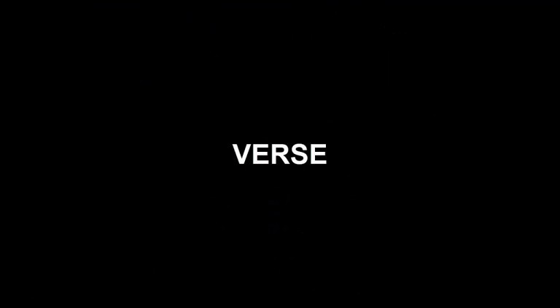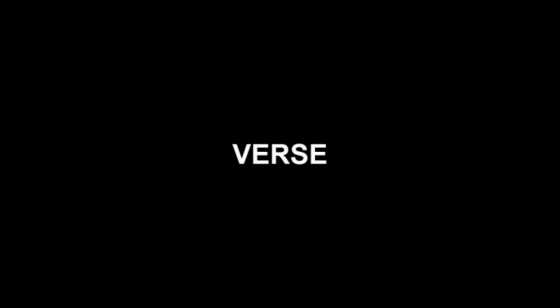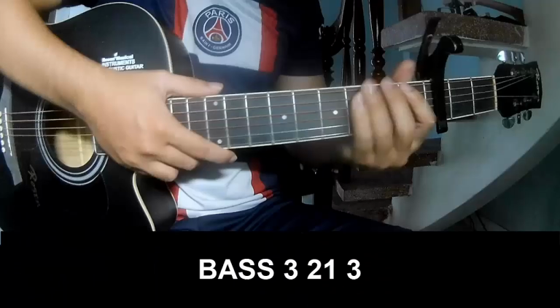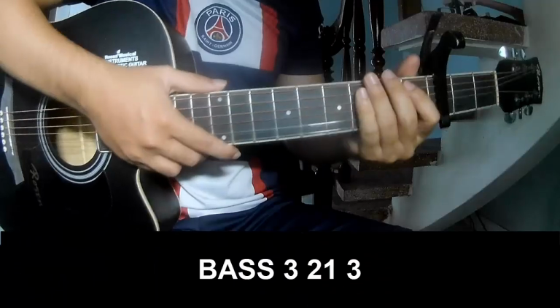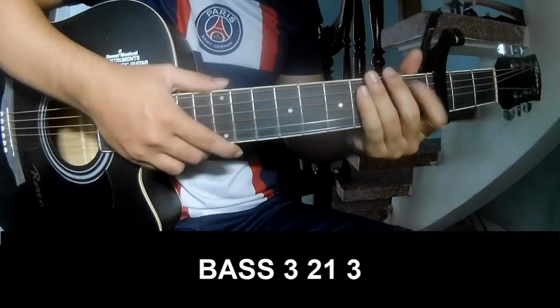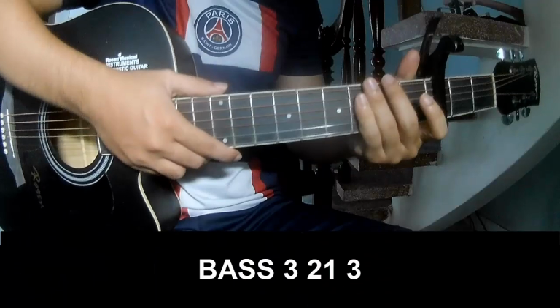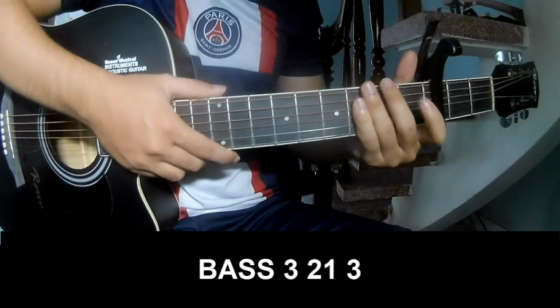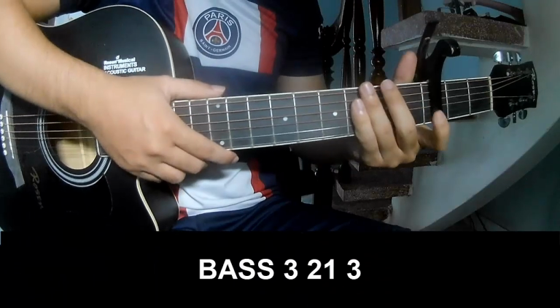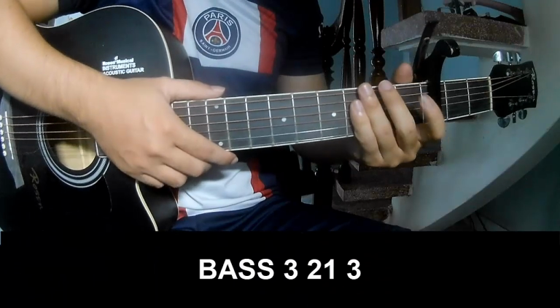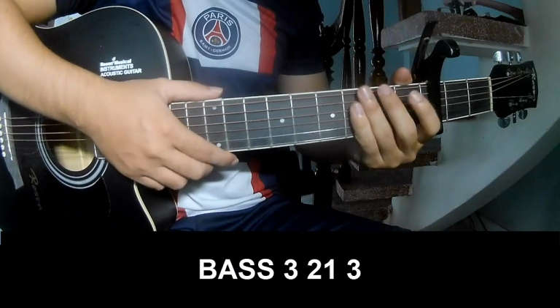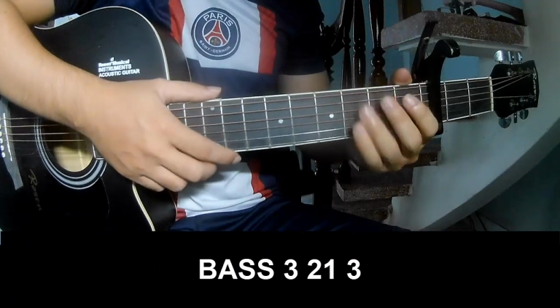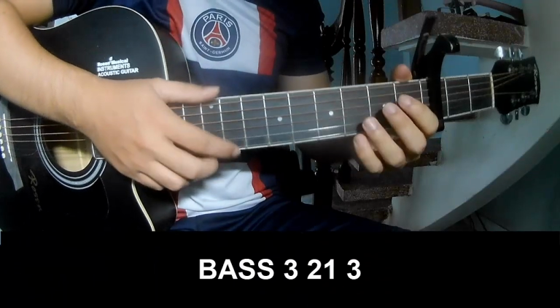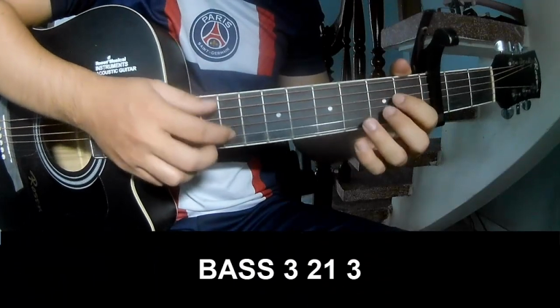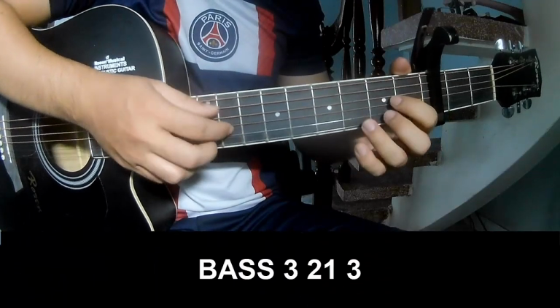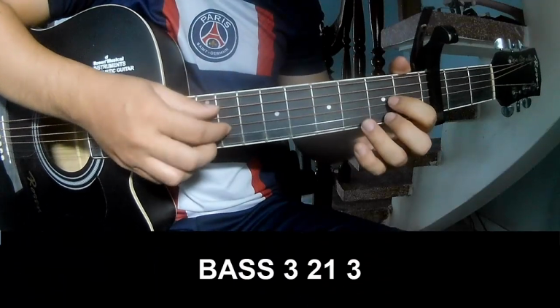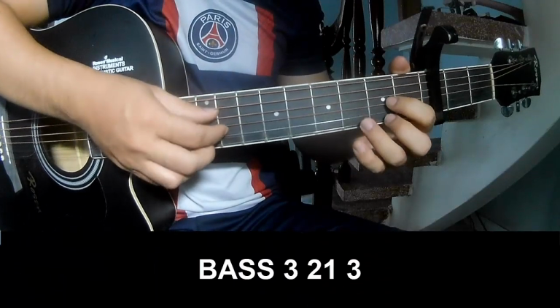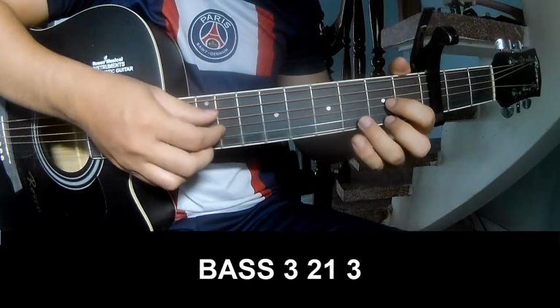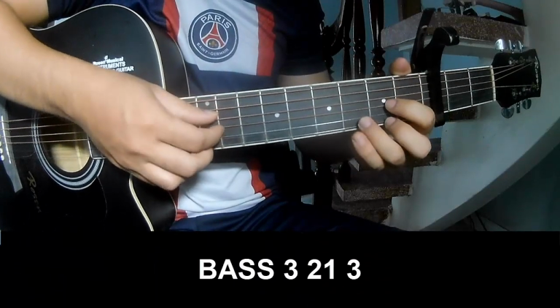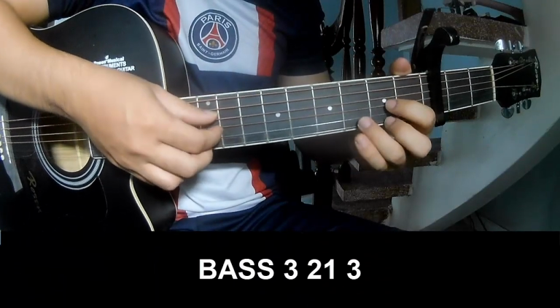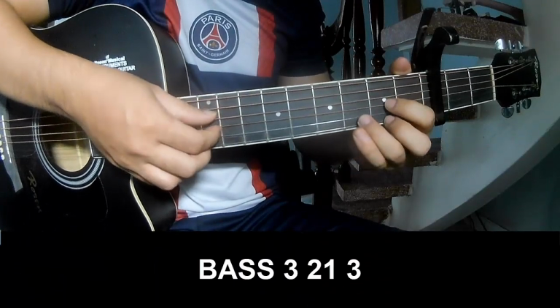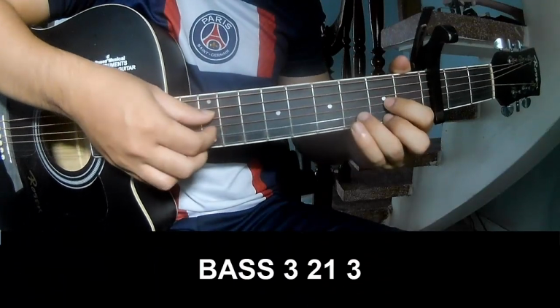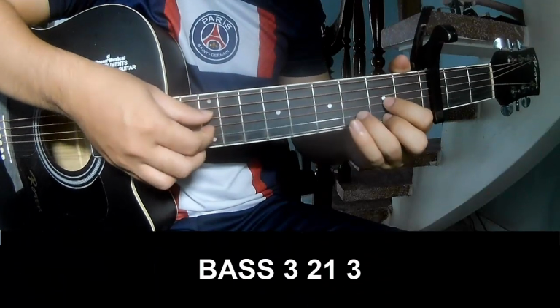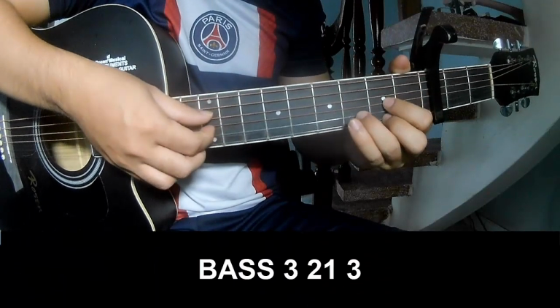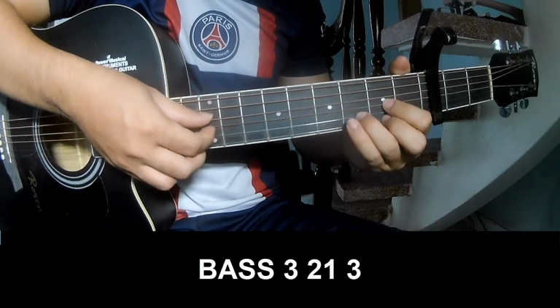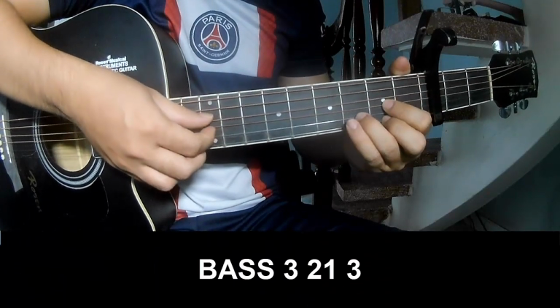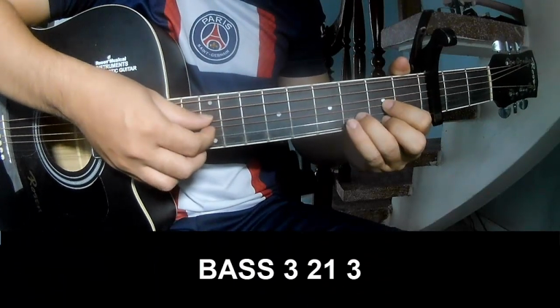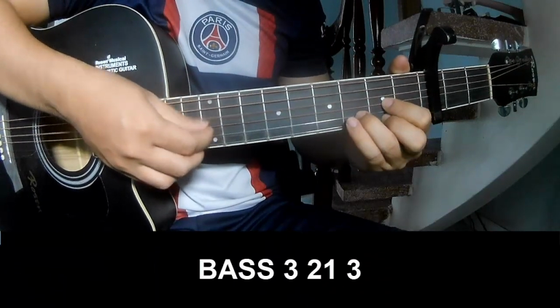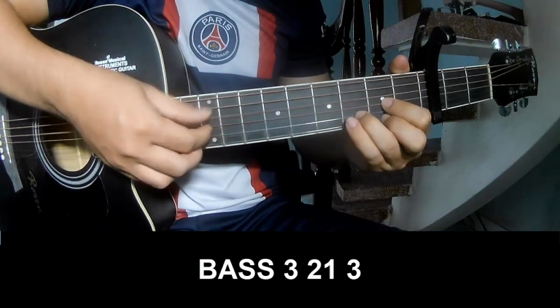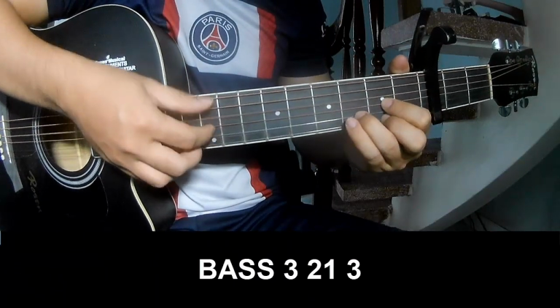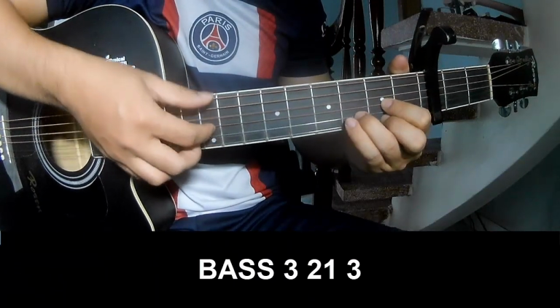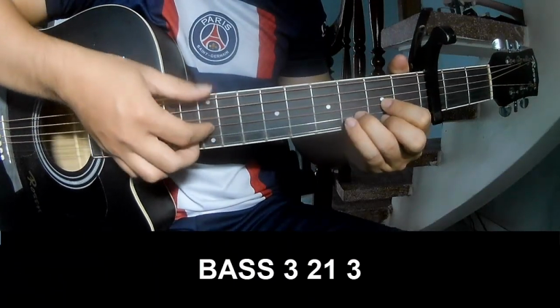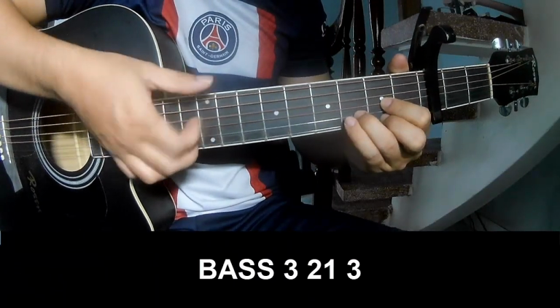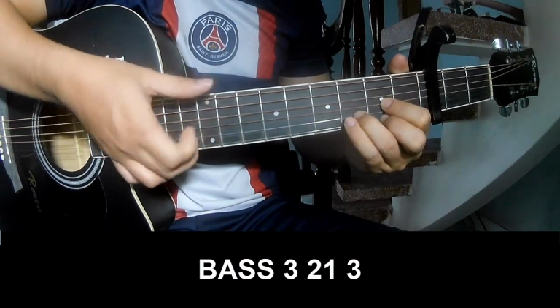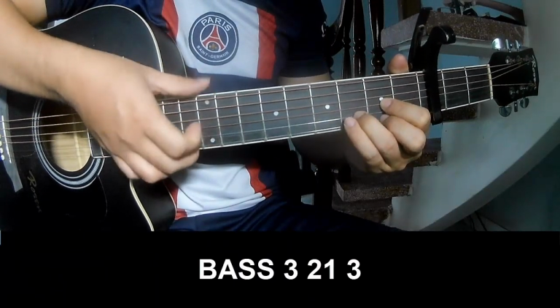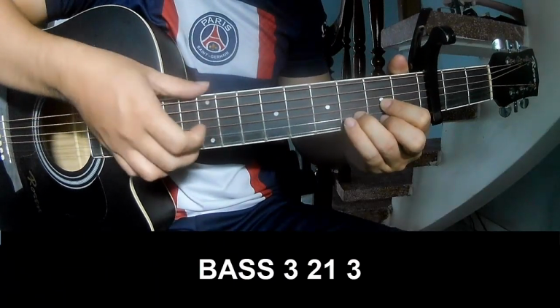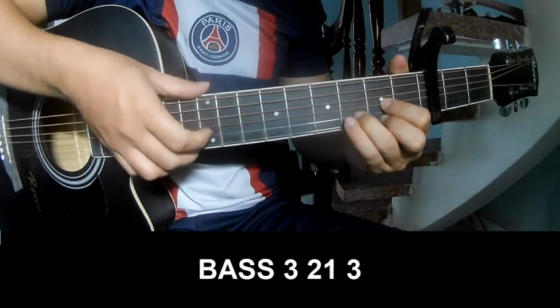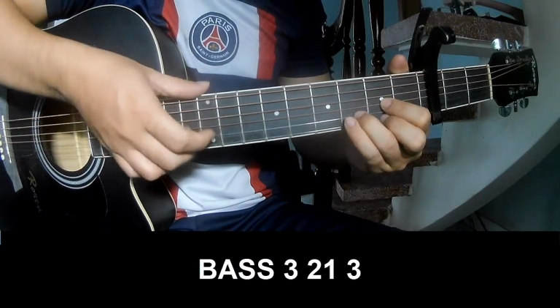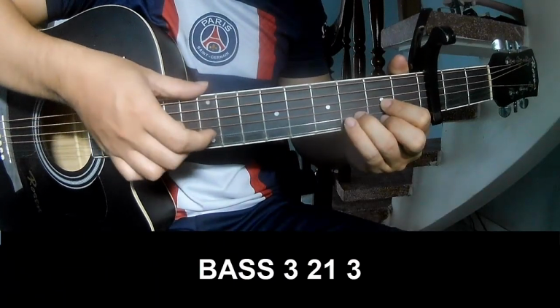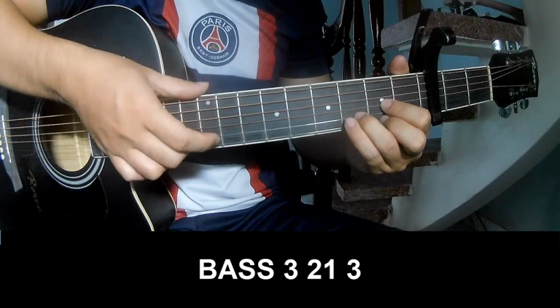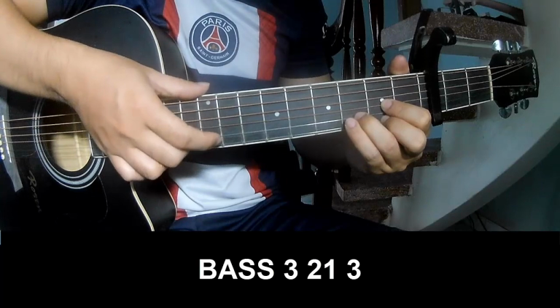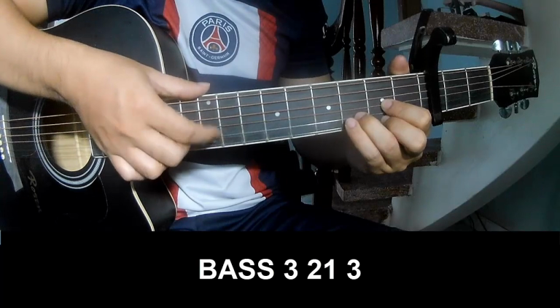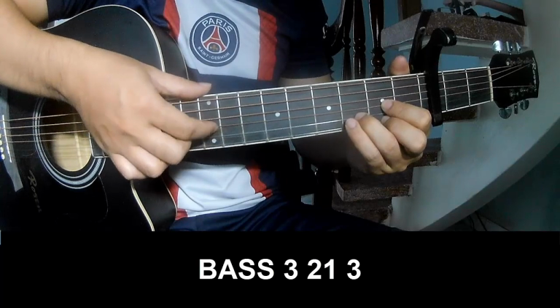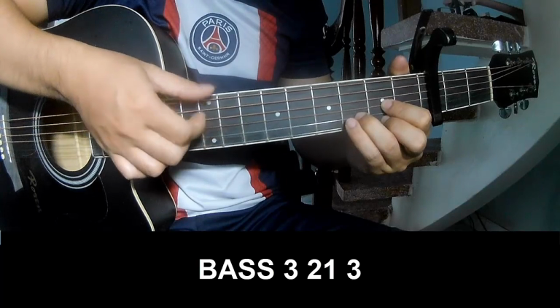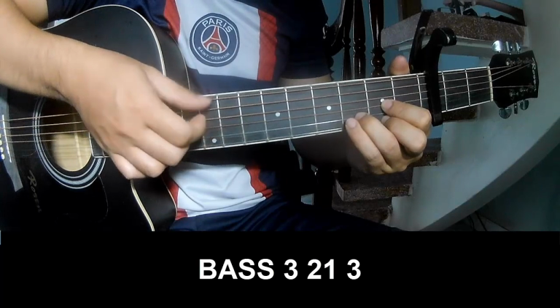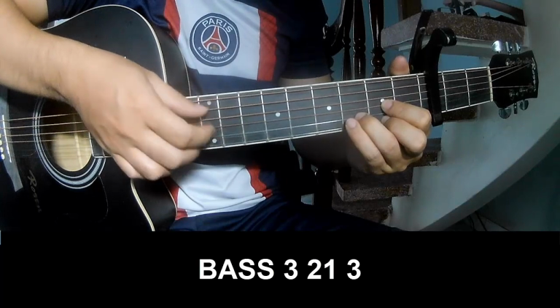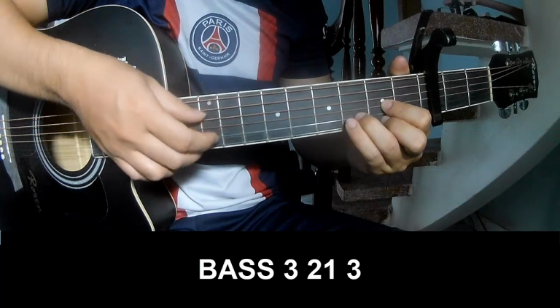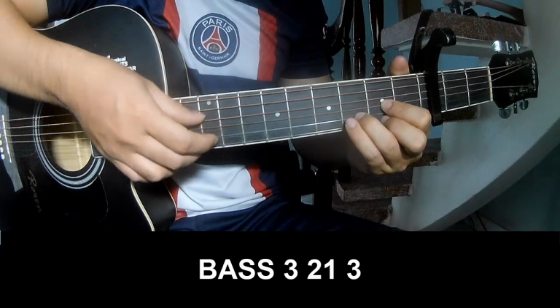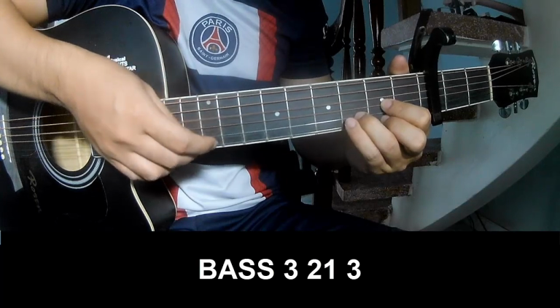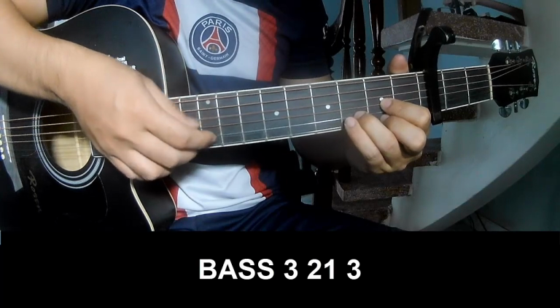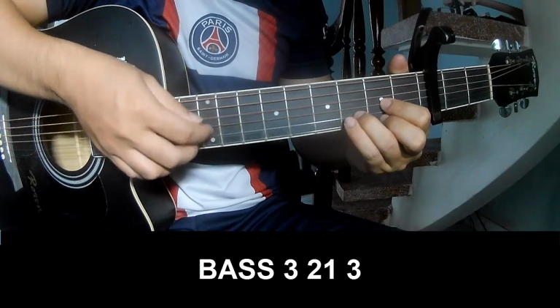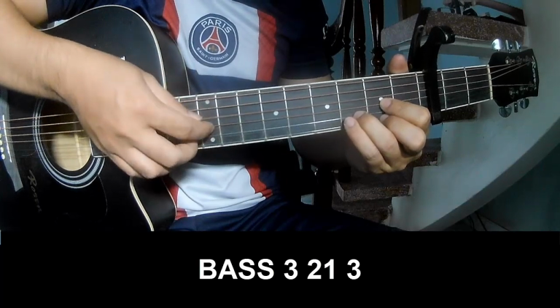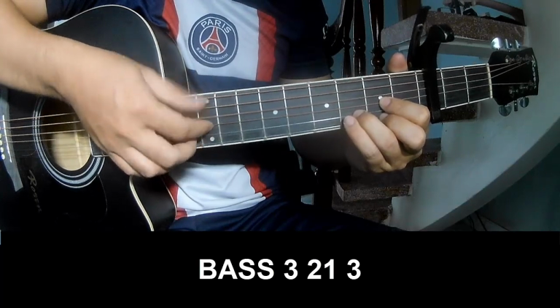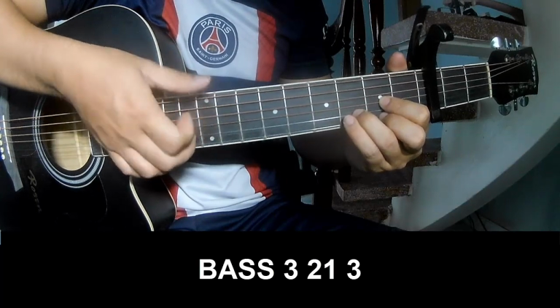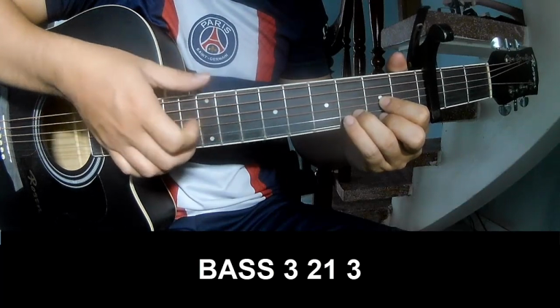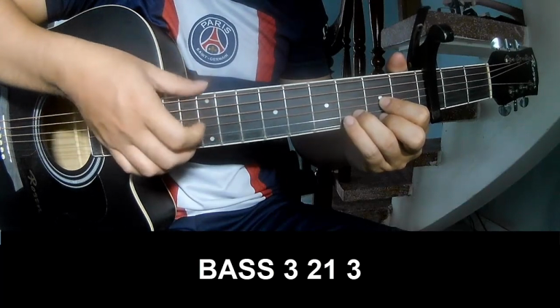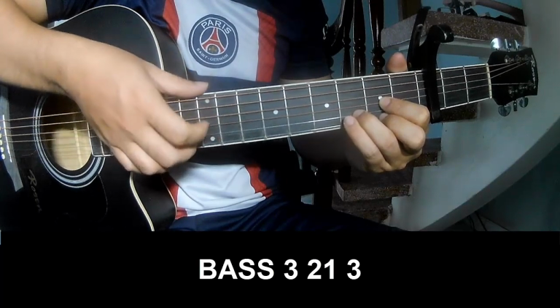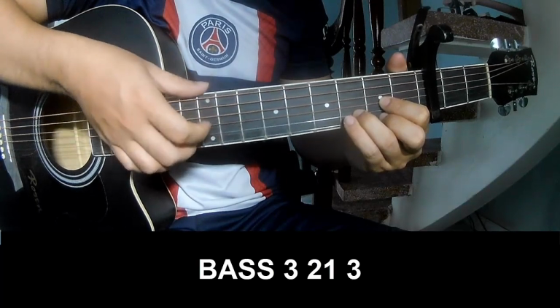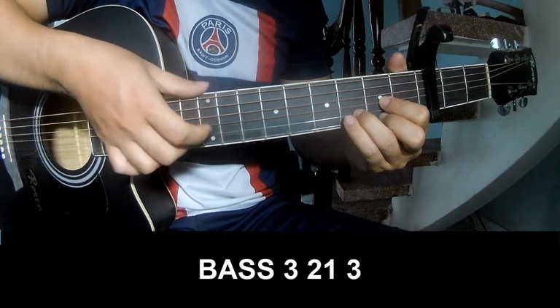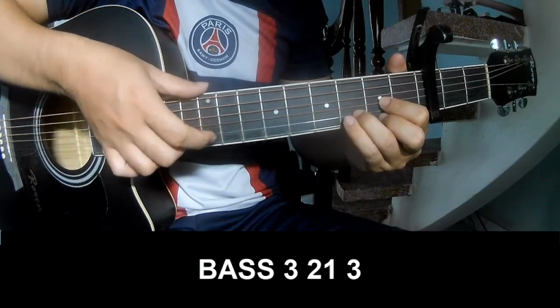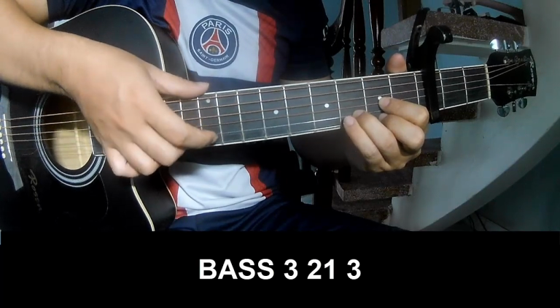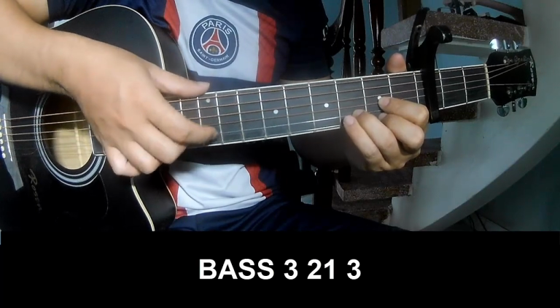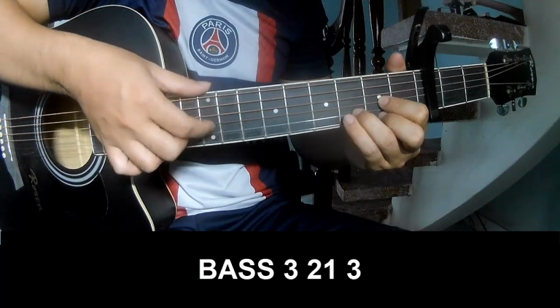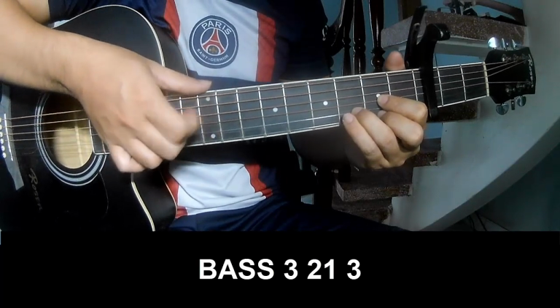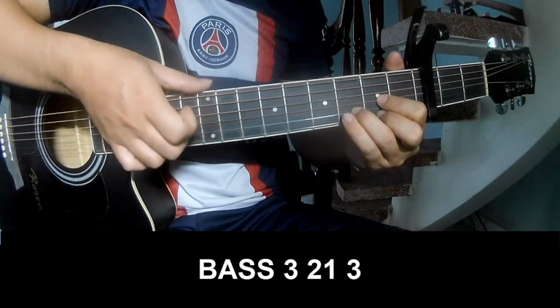First, let's play. Page 3, 2, 1, 3. Page 3, 2, 1, 3.